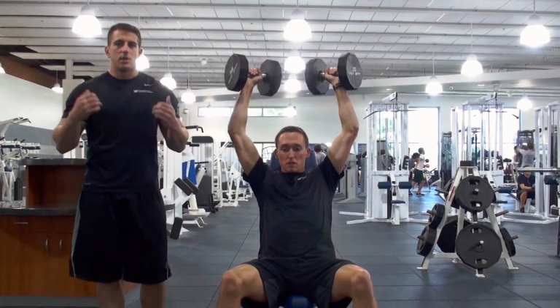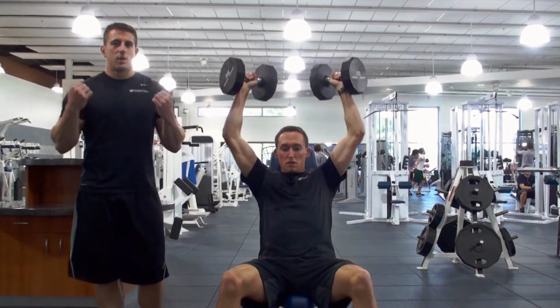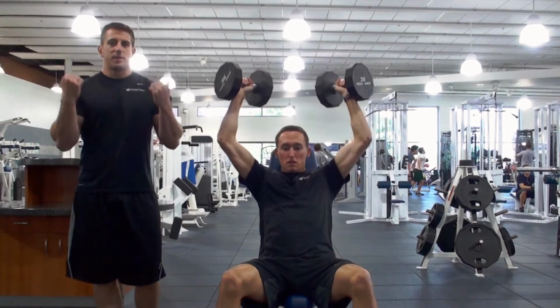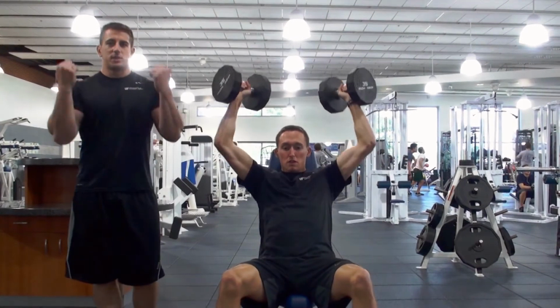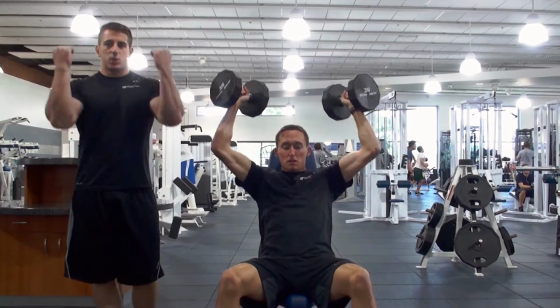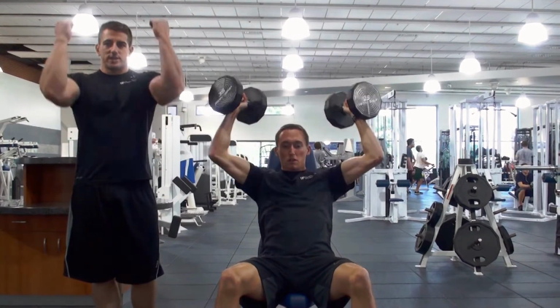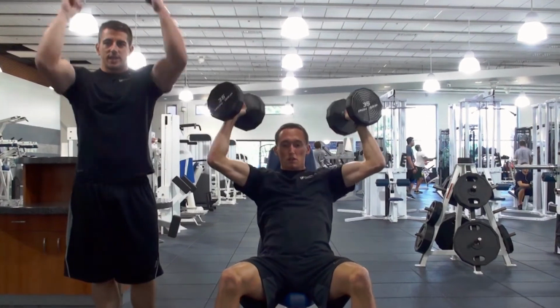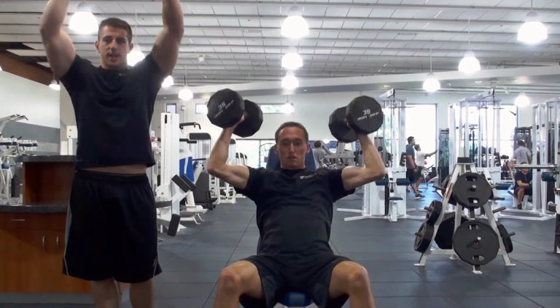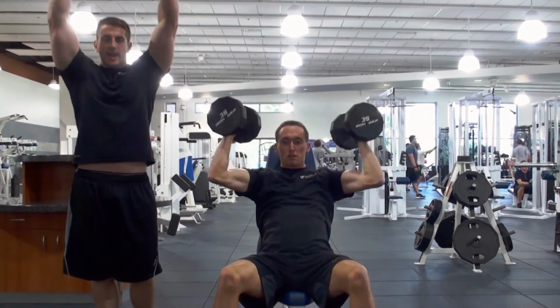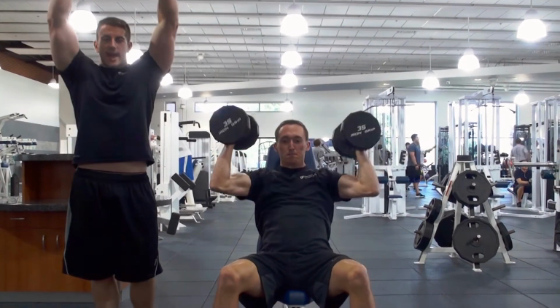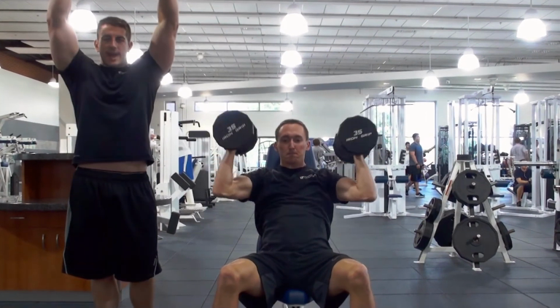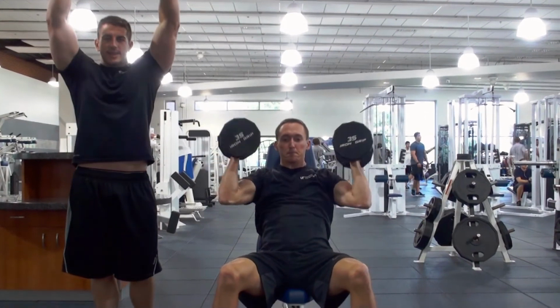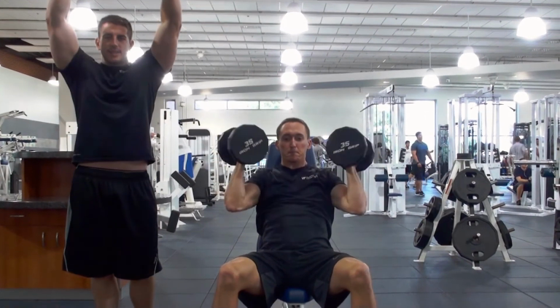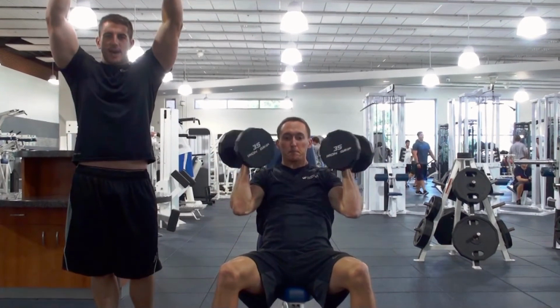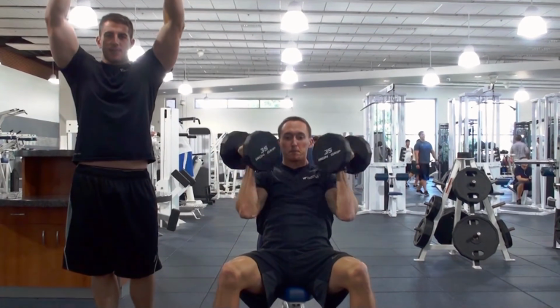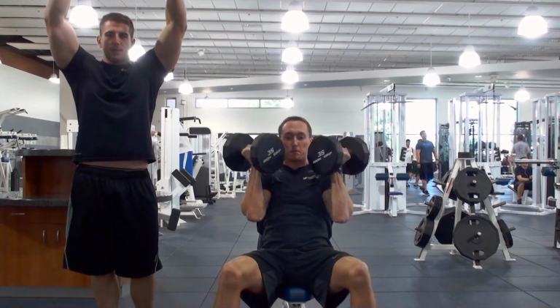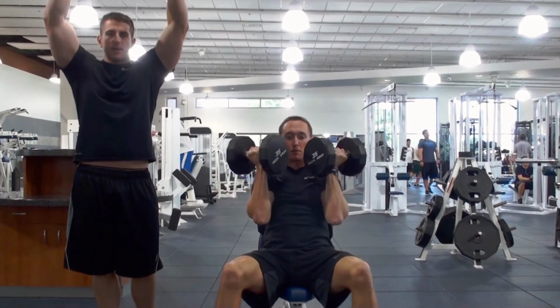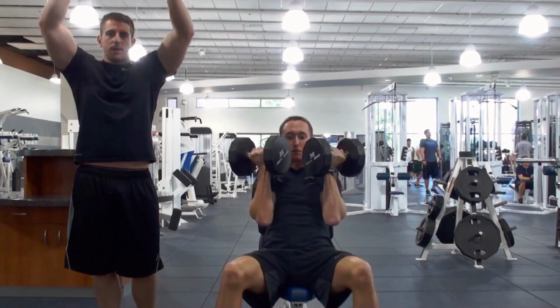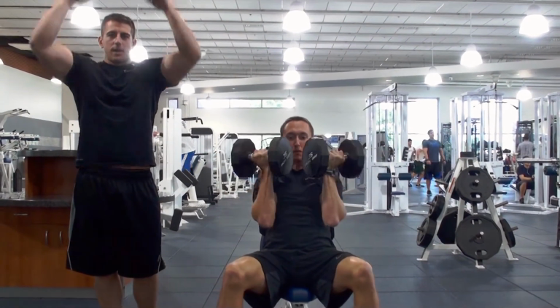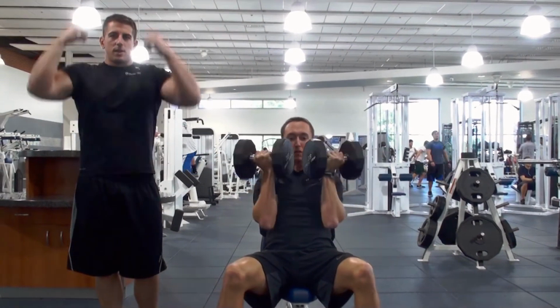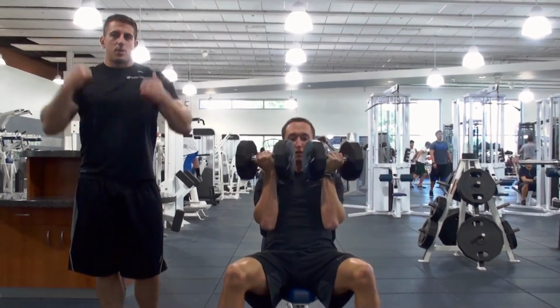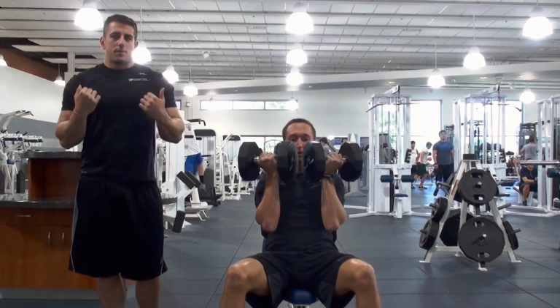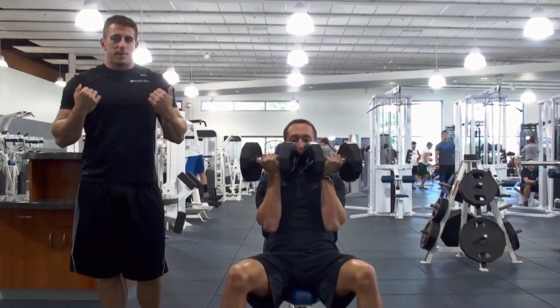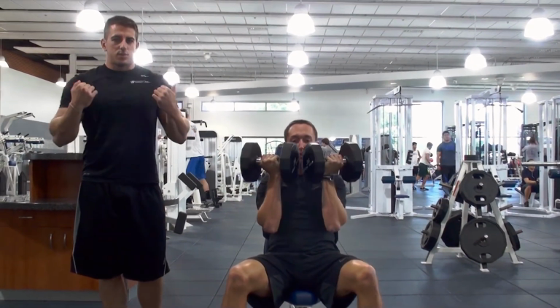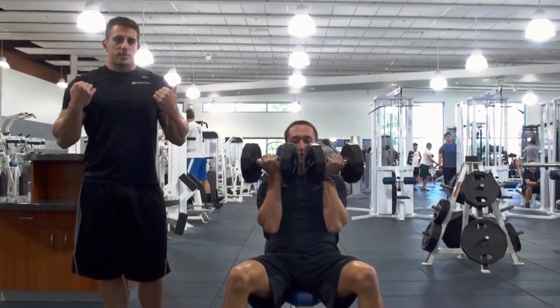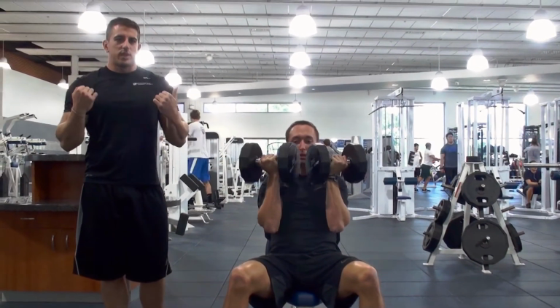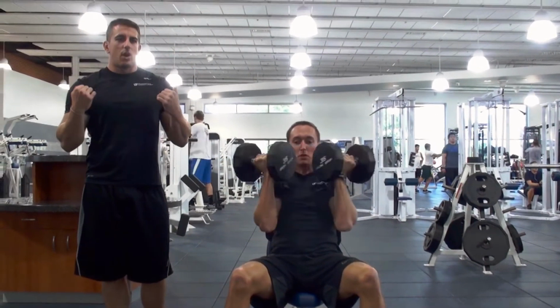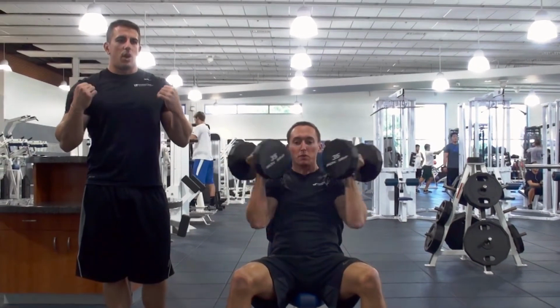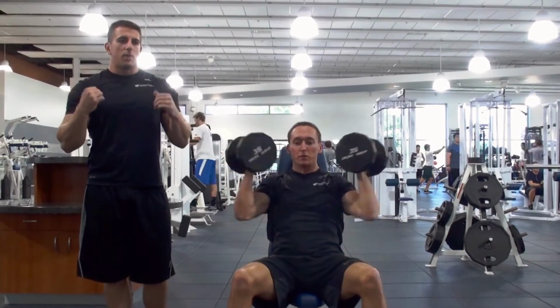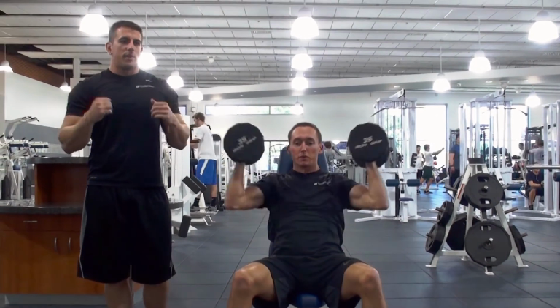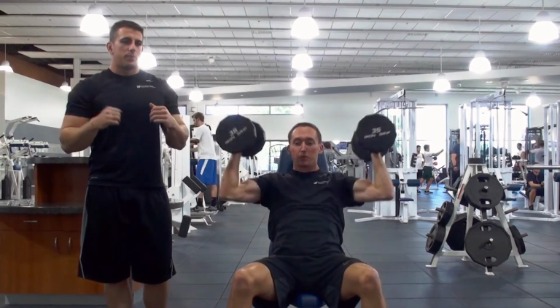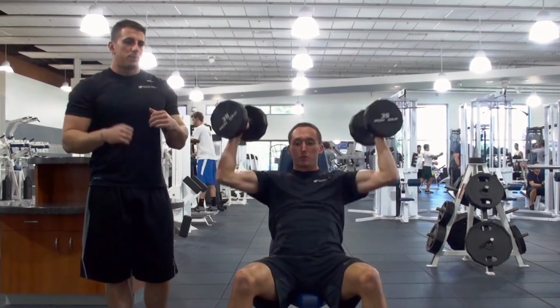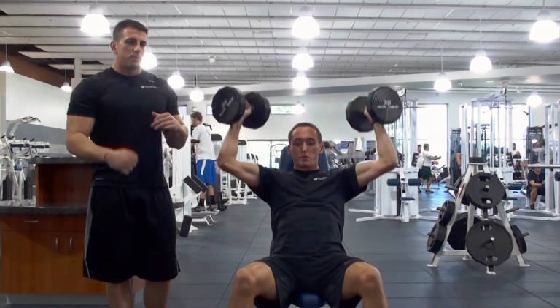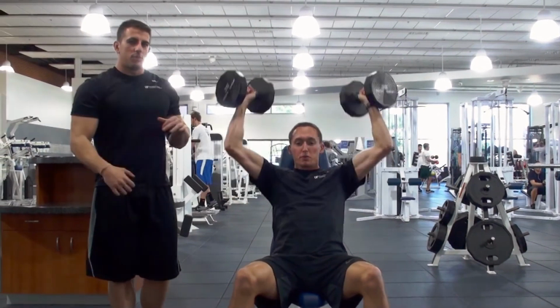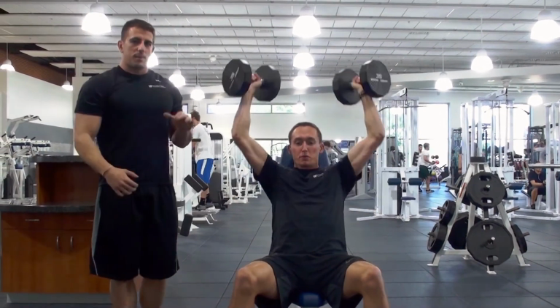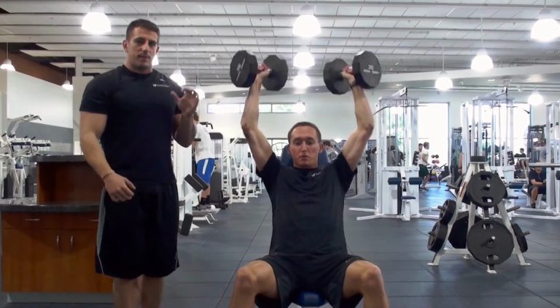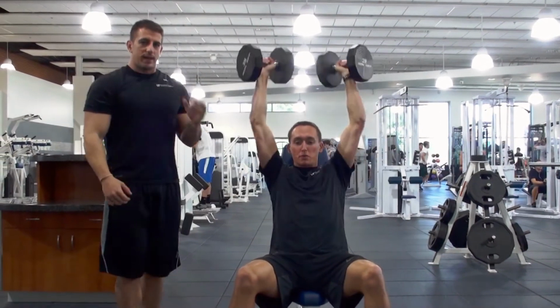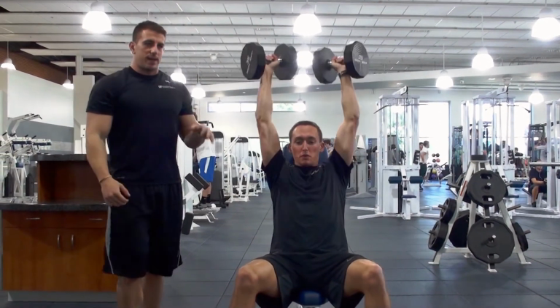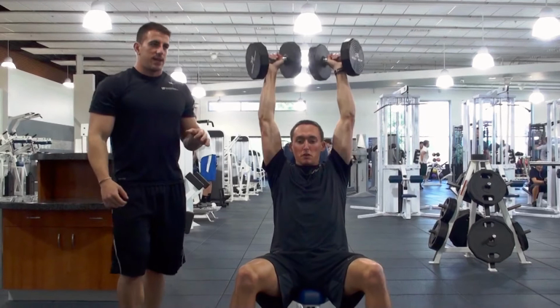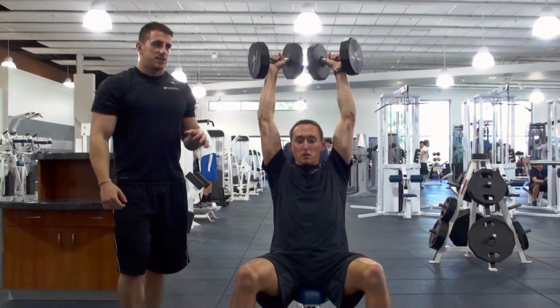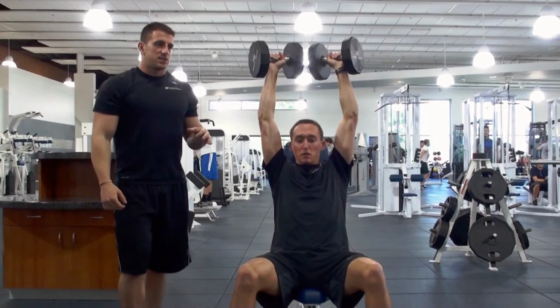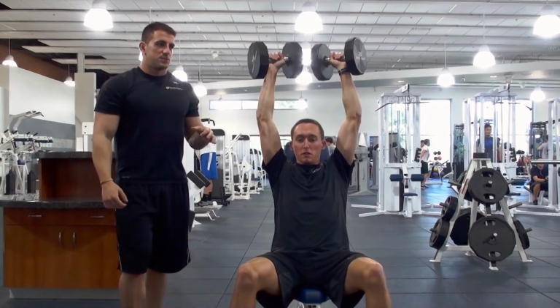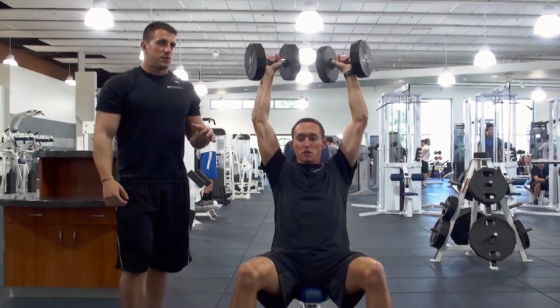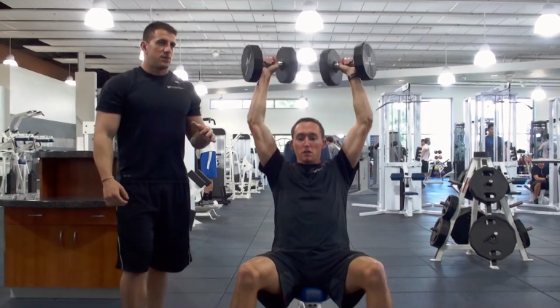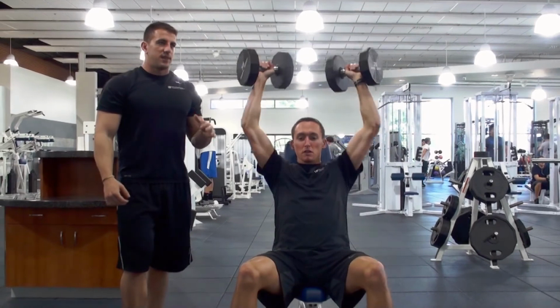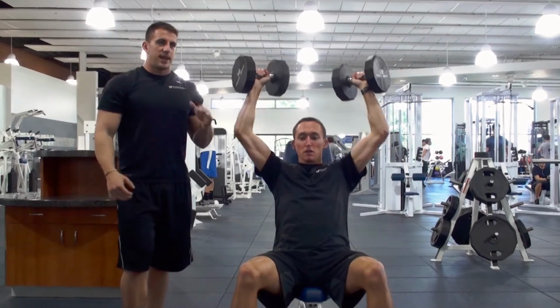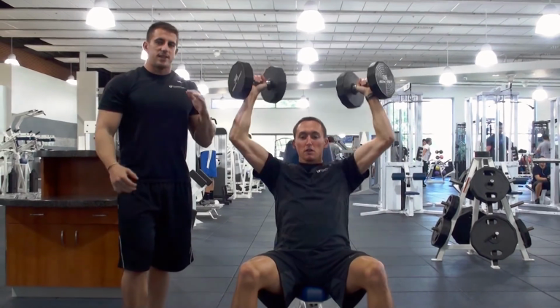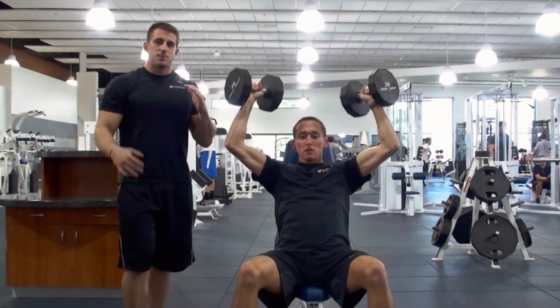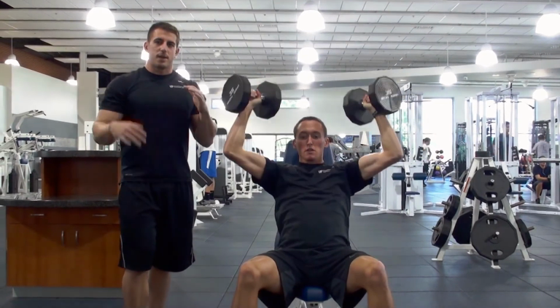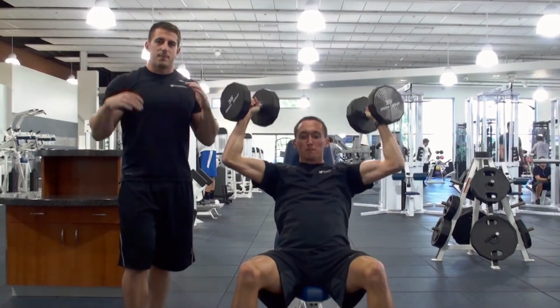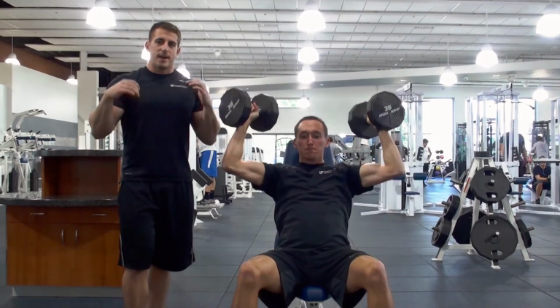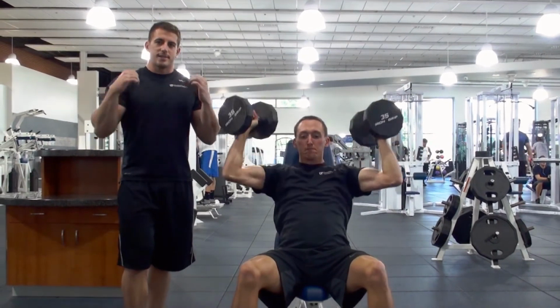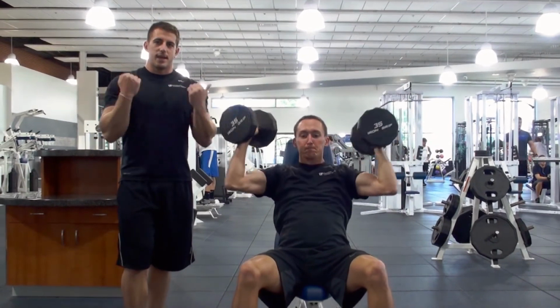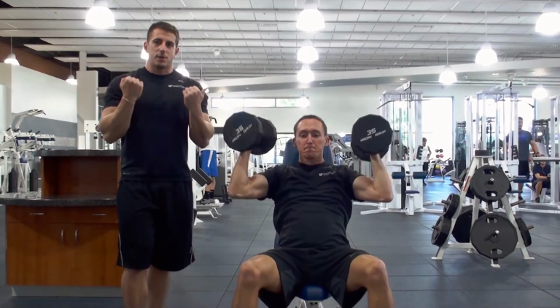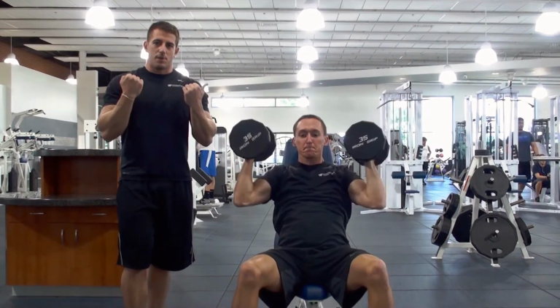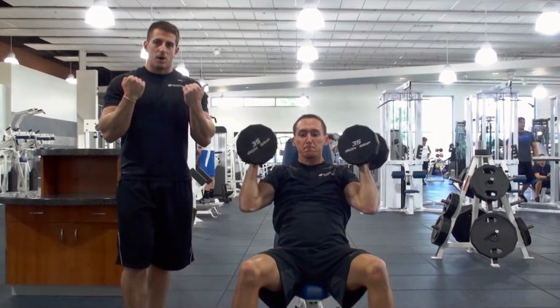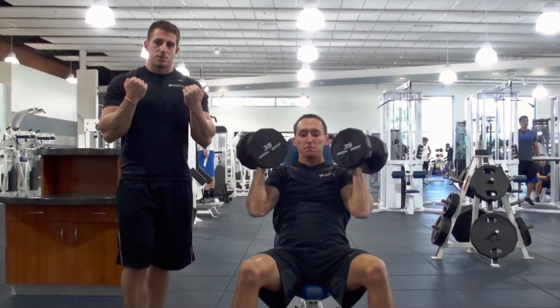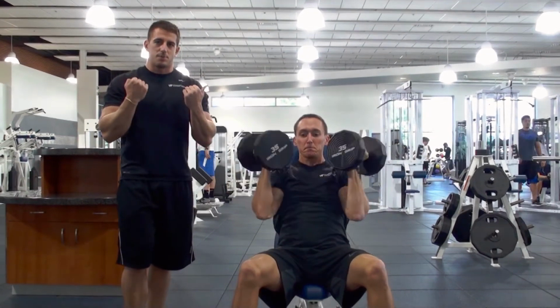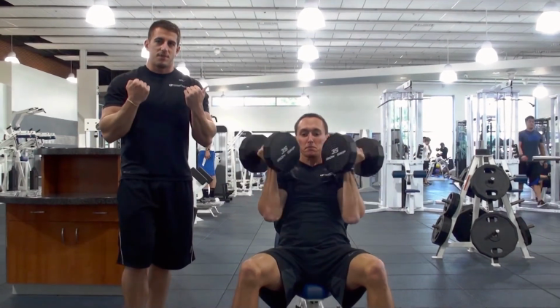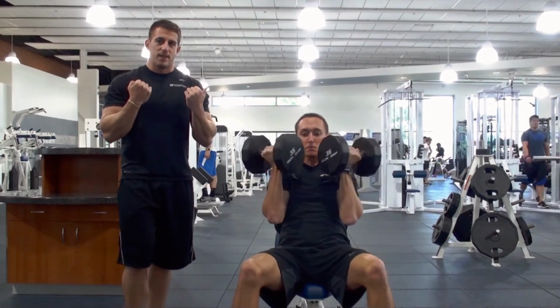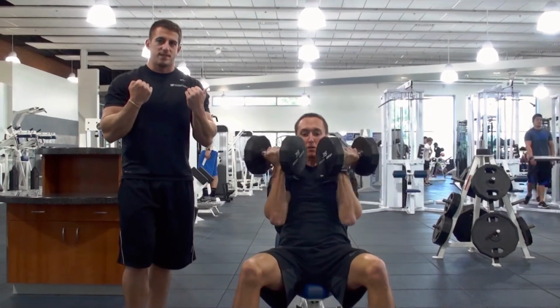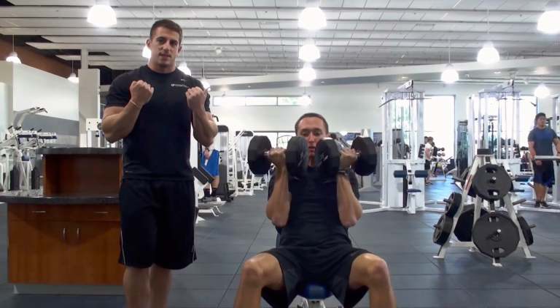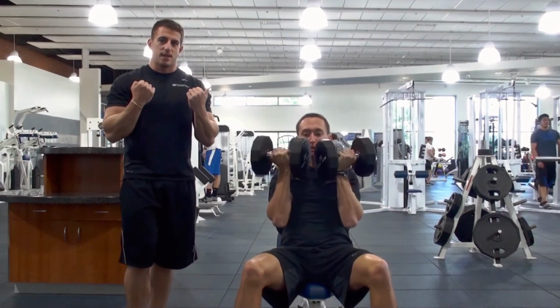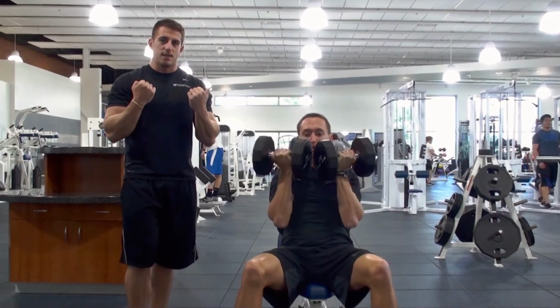You don't want to be twisting at the top — you want to be twisting all the way through the movement, making it nice and smooth. And then as you bring it back down, your palms should be facing in.